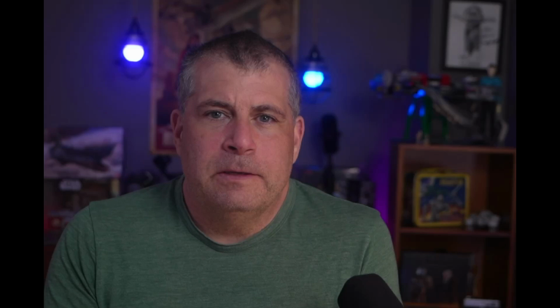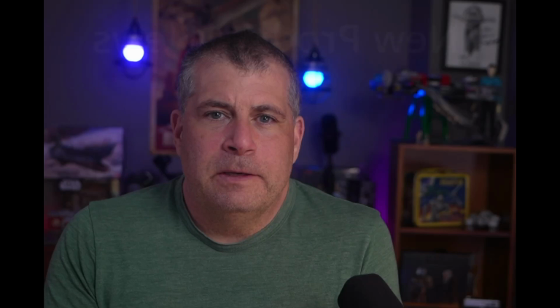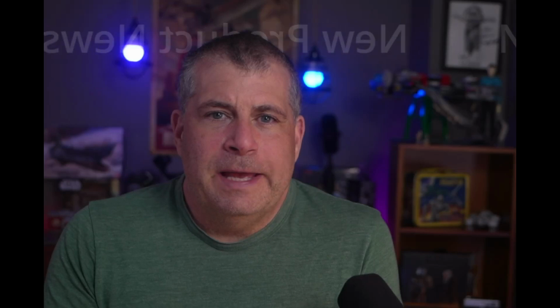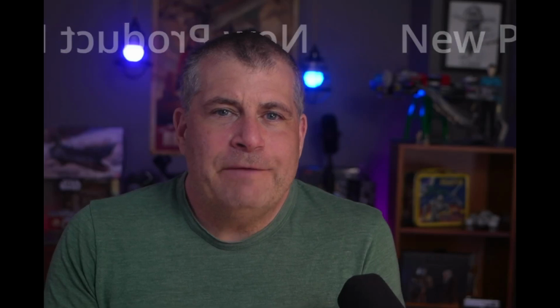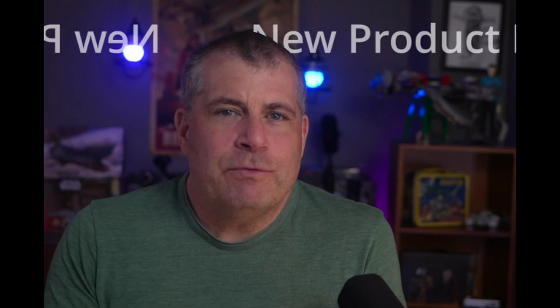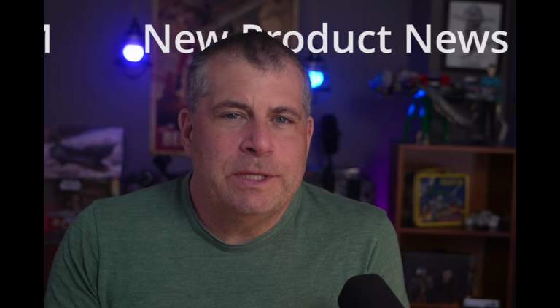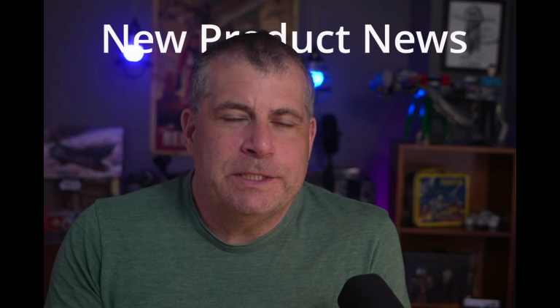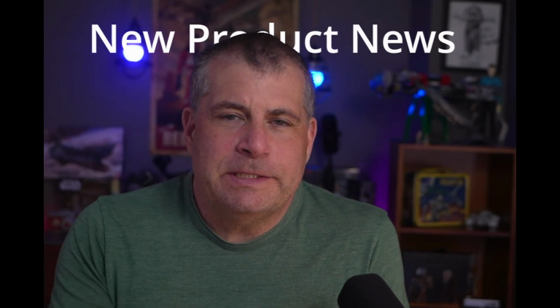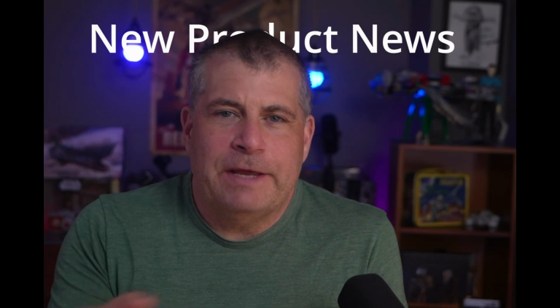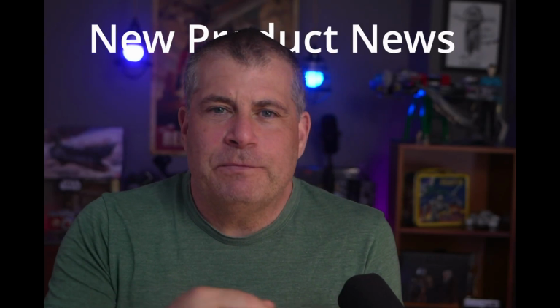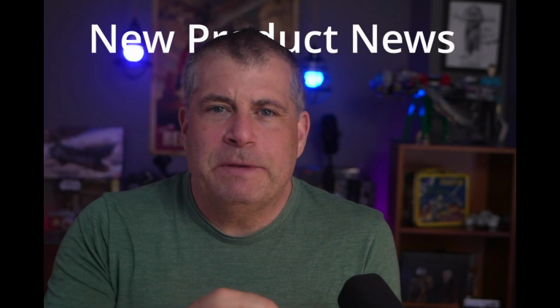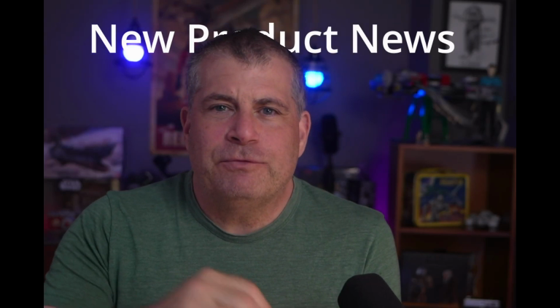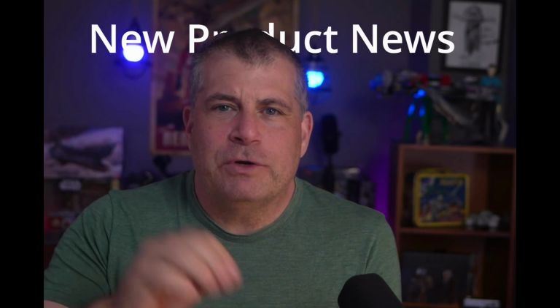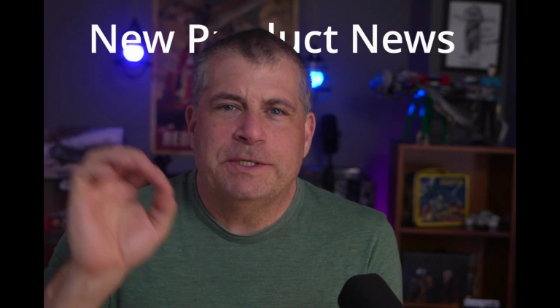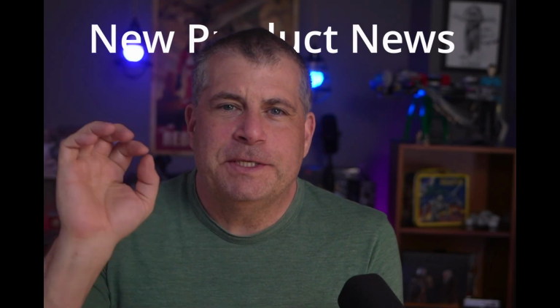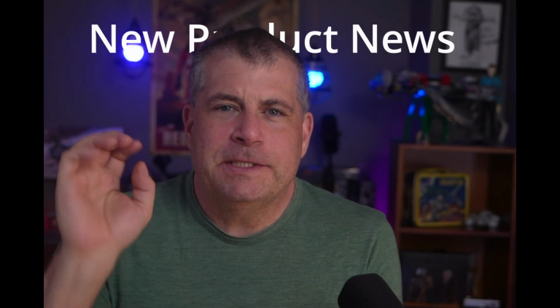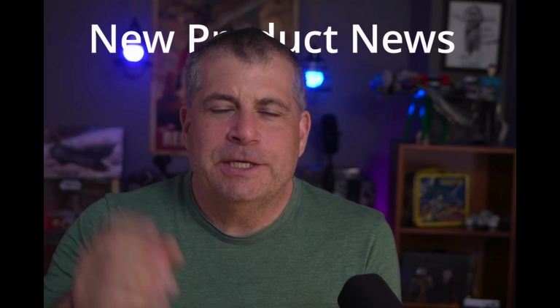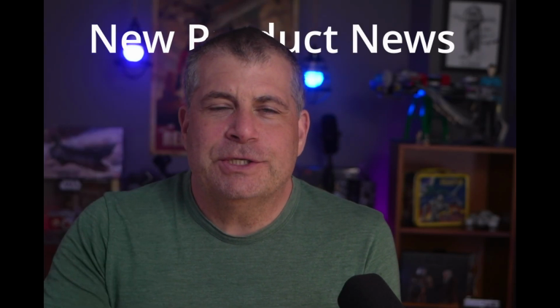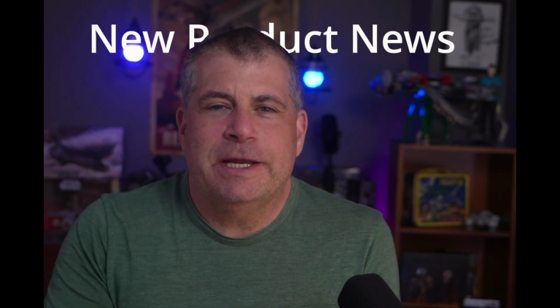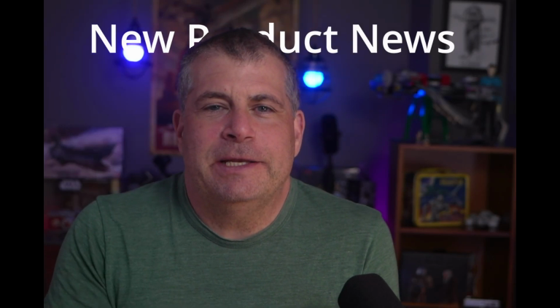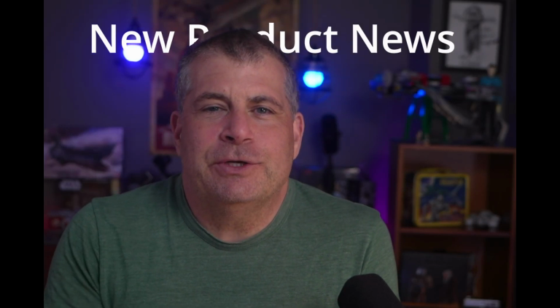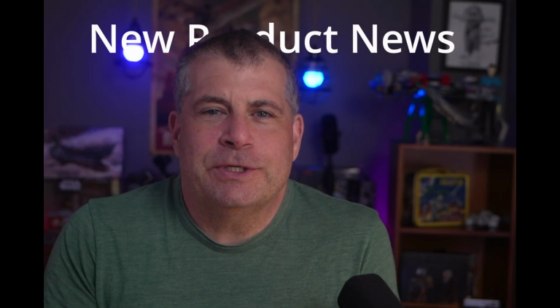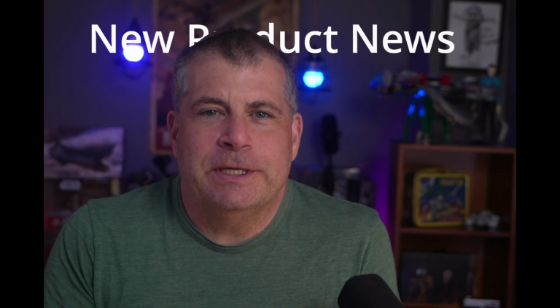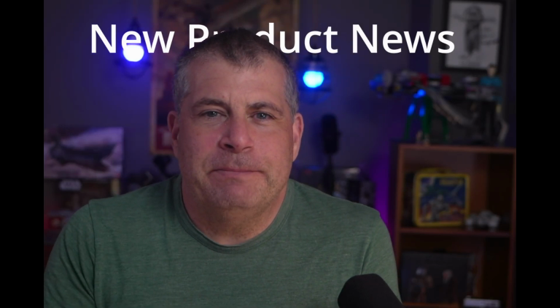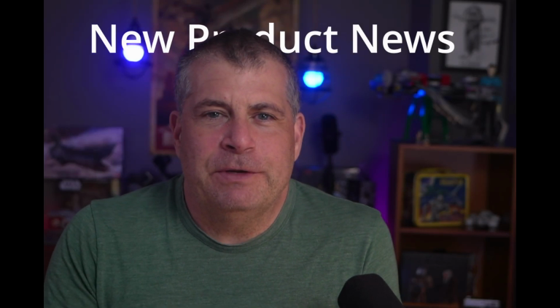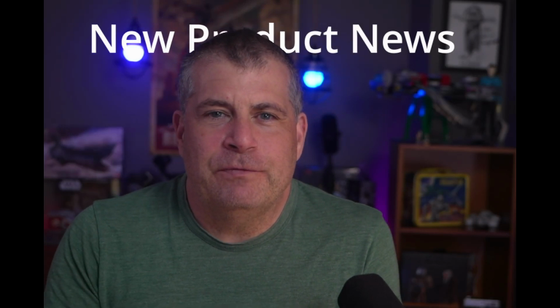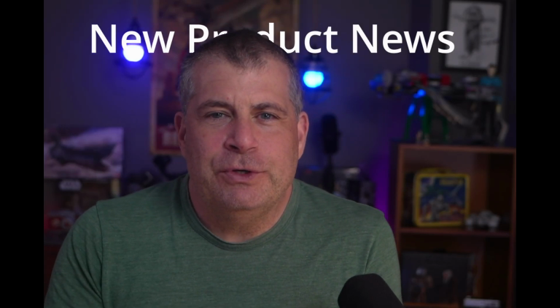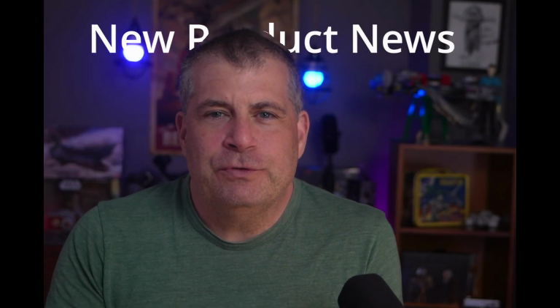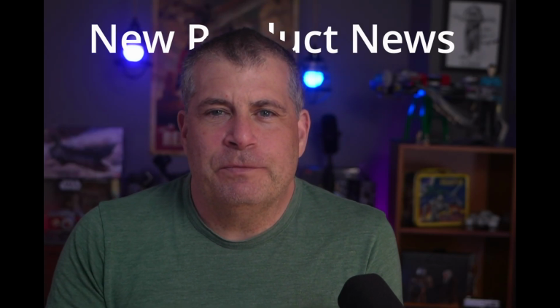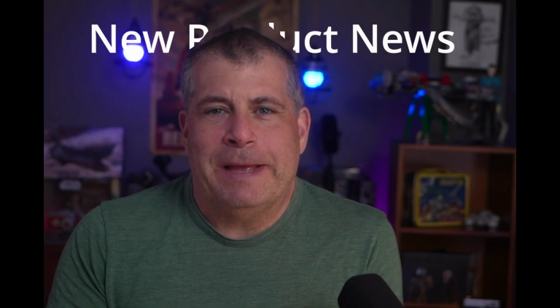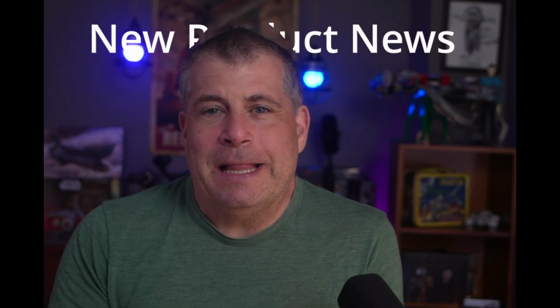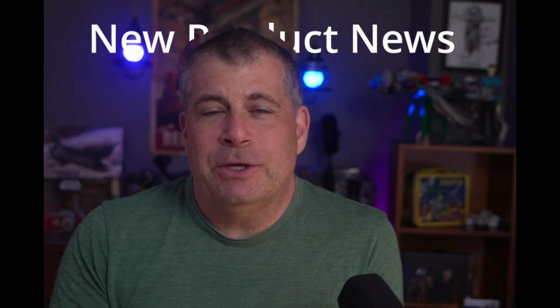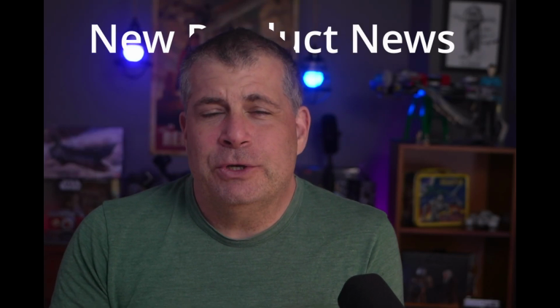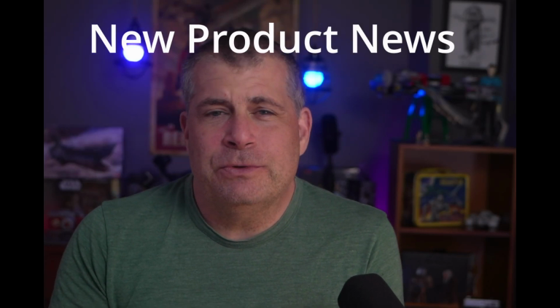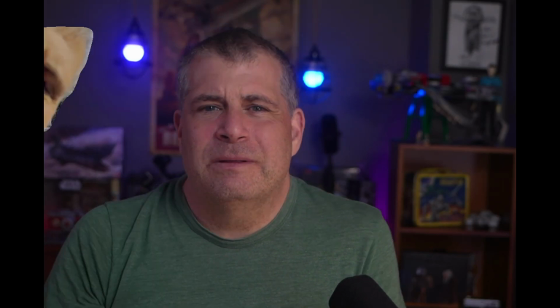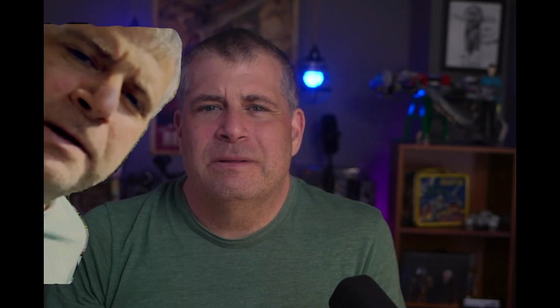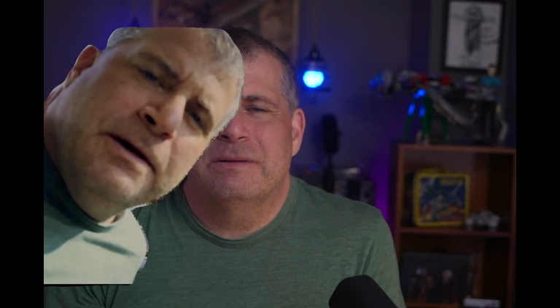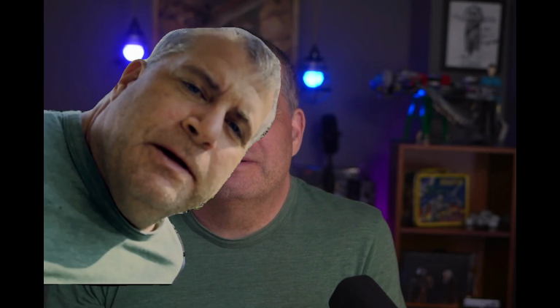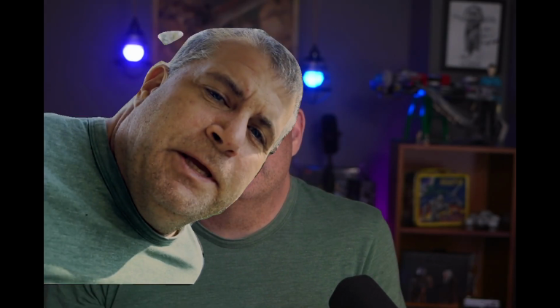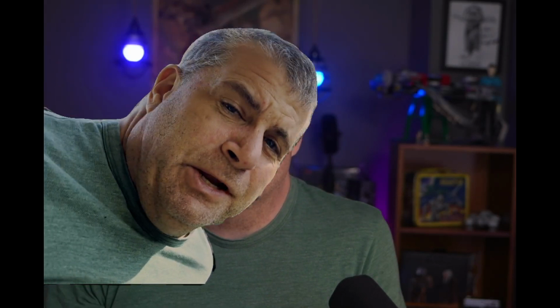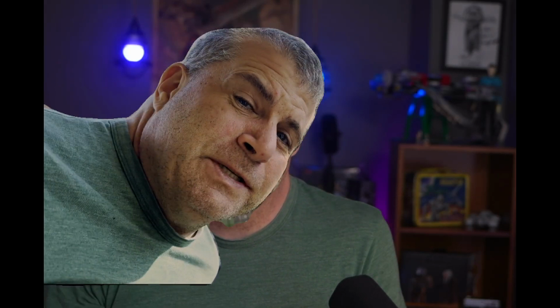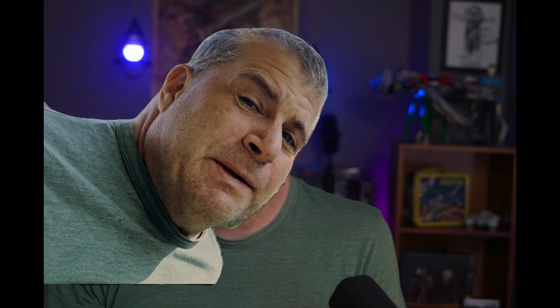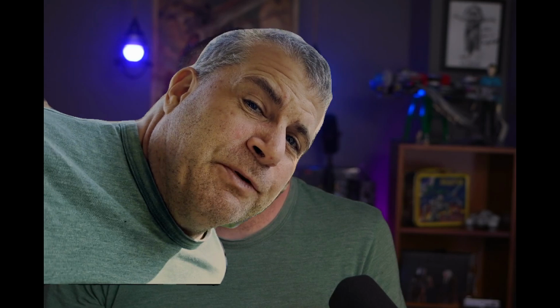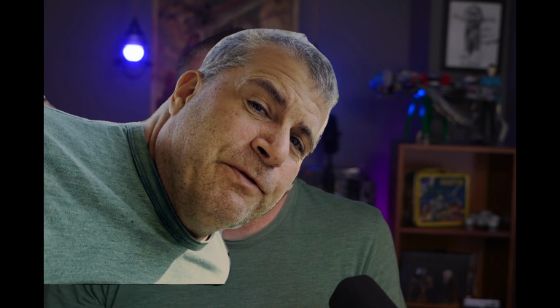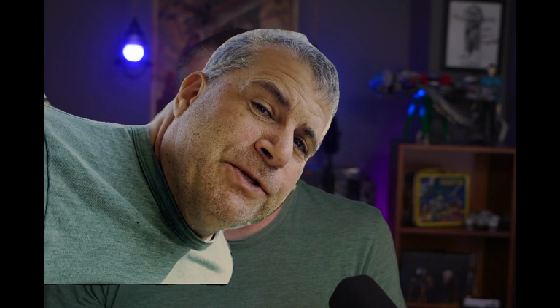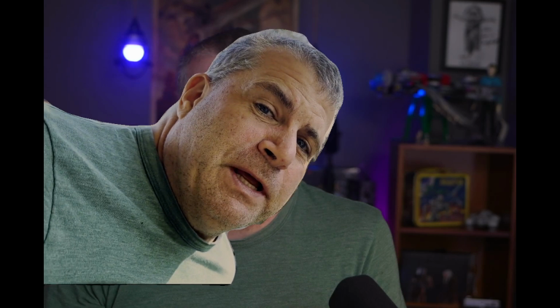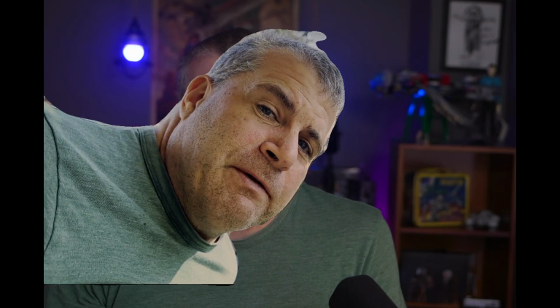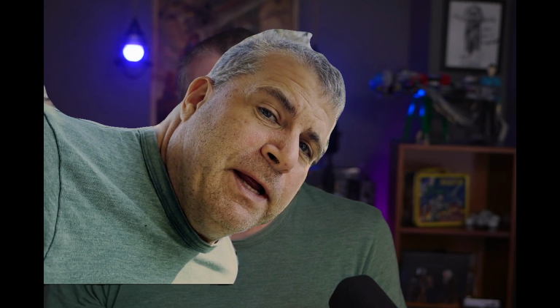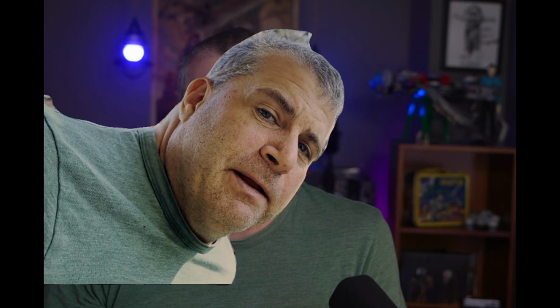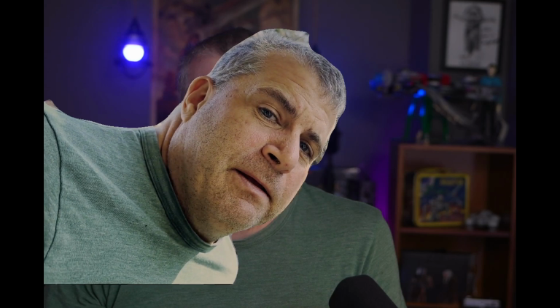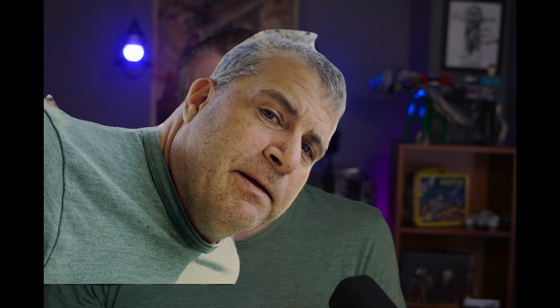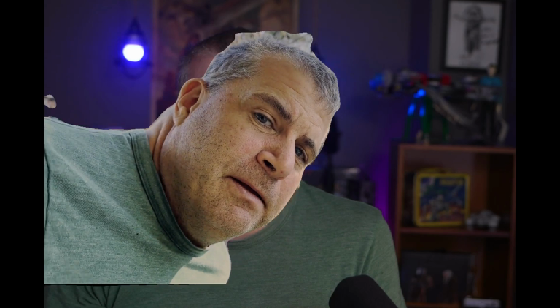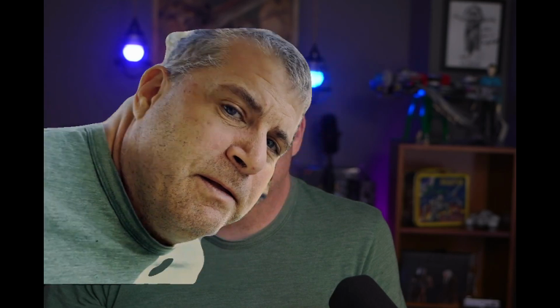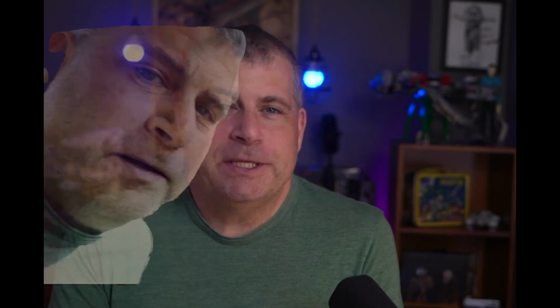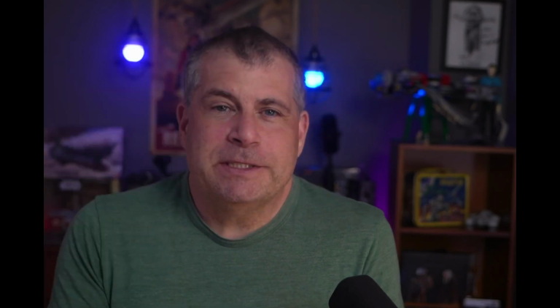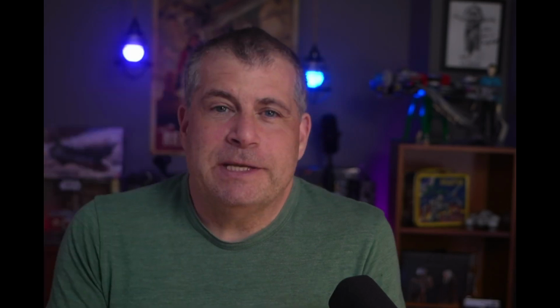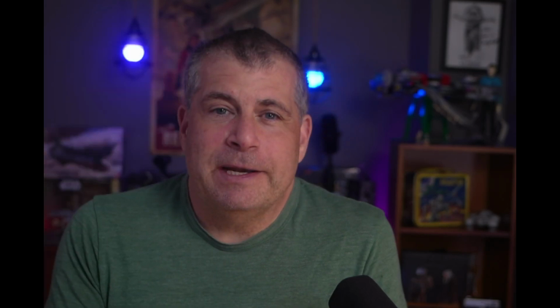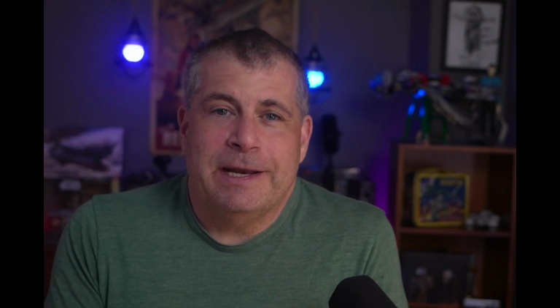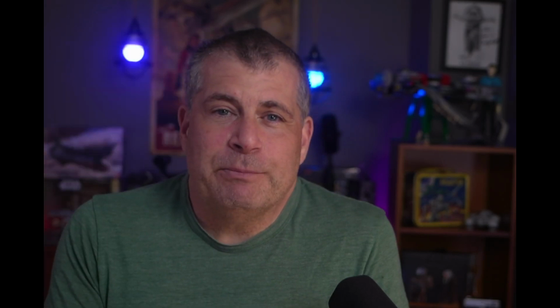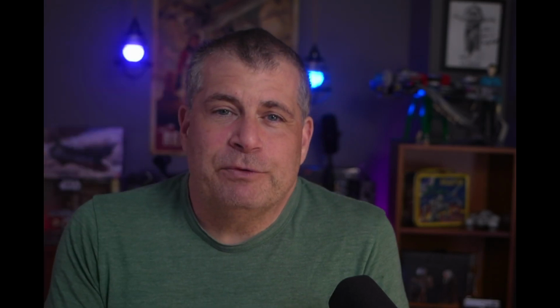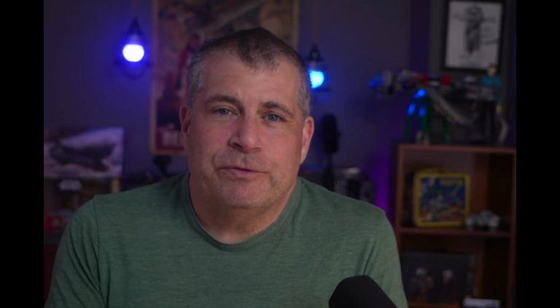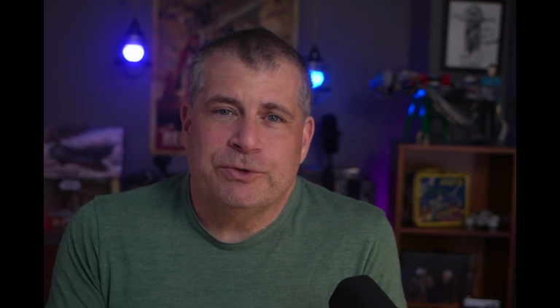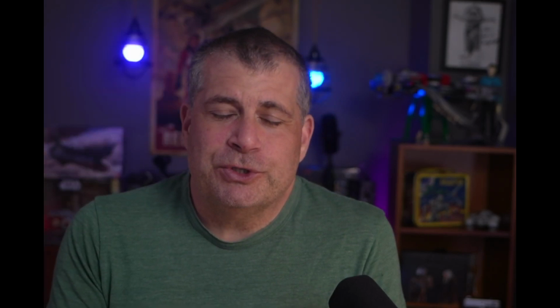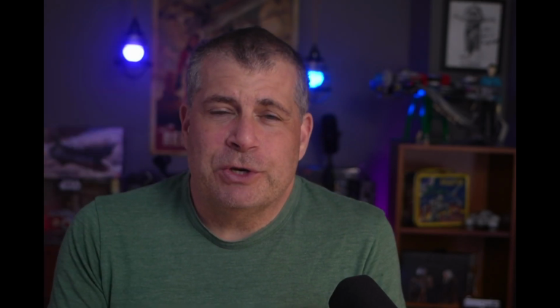Hey everyone, this is Dave from Dave Tries This and I just got an interesting bit of news from Elegoo. It's April Fool's Day, but this is not an April Fool's joke.